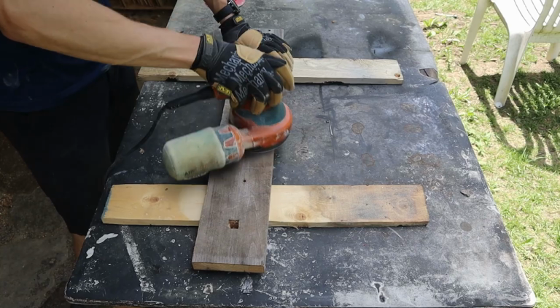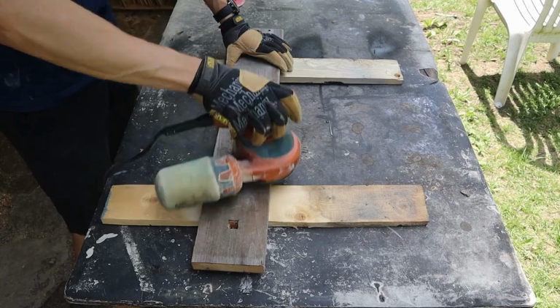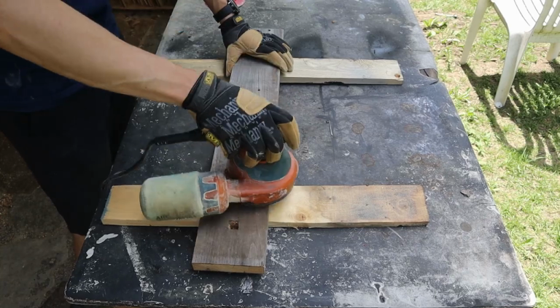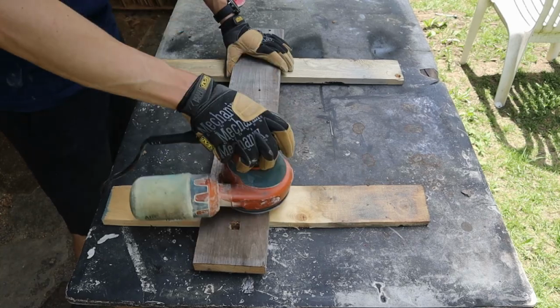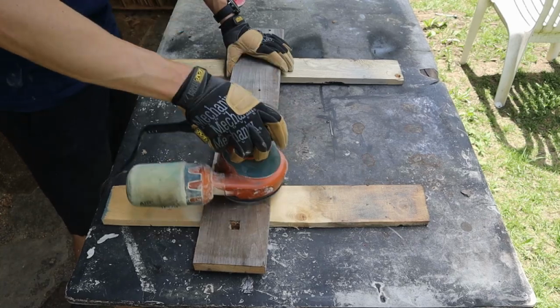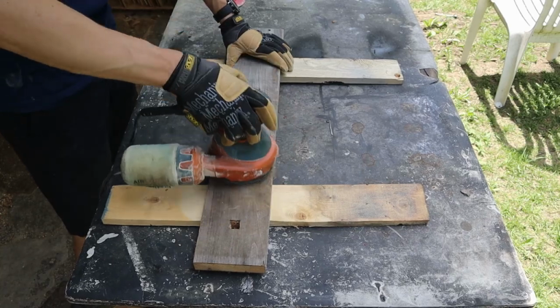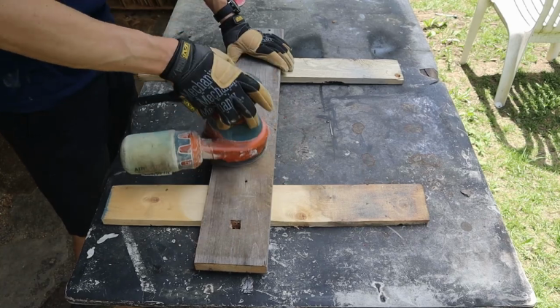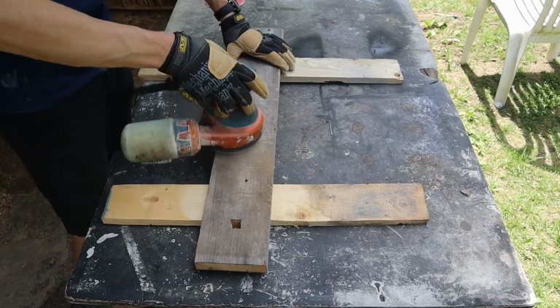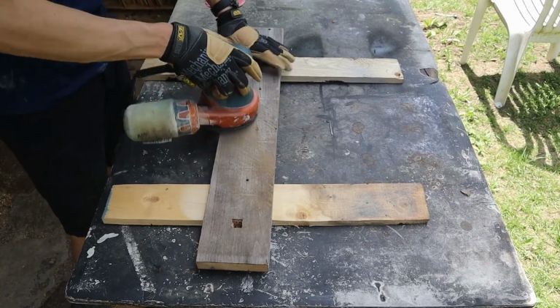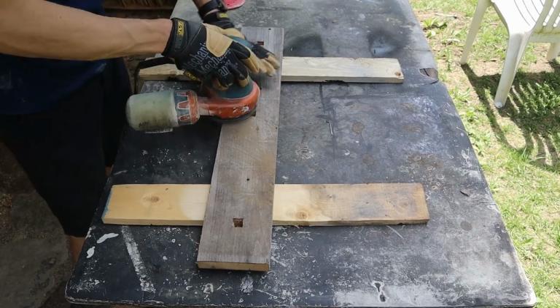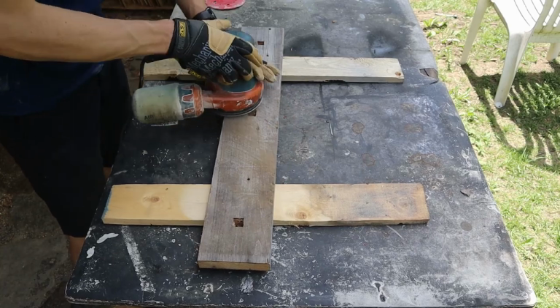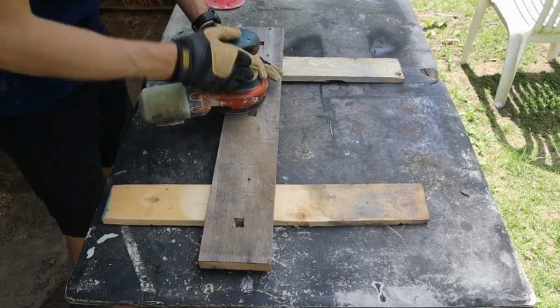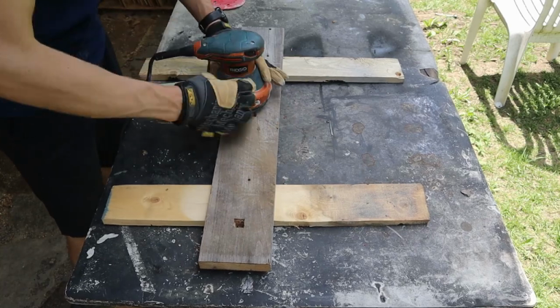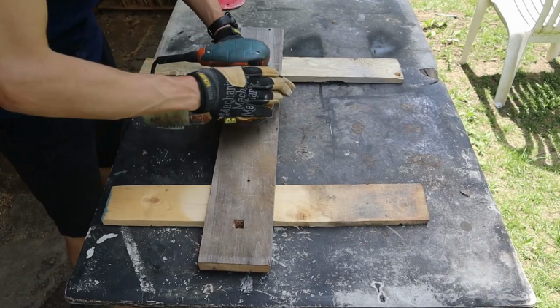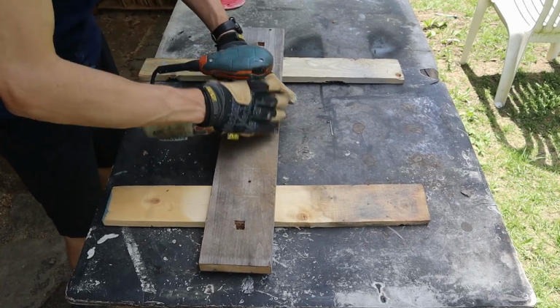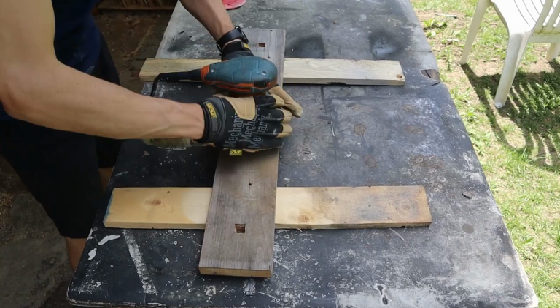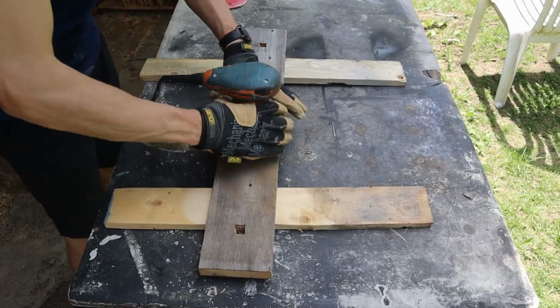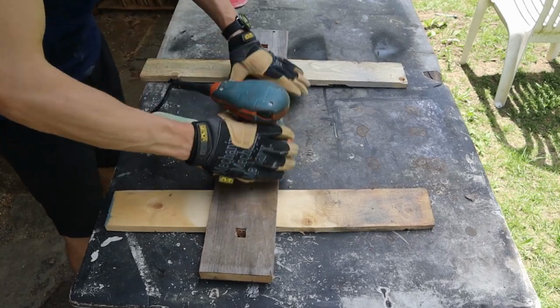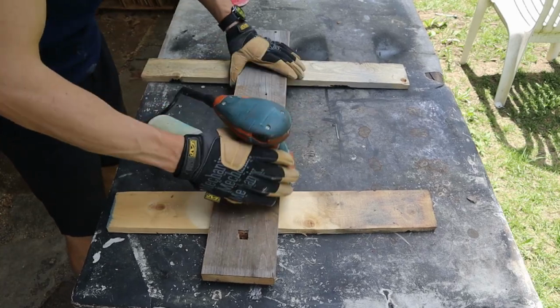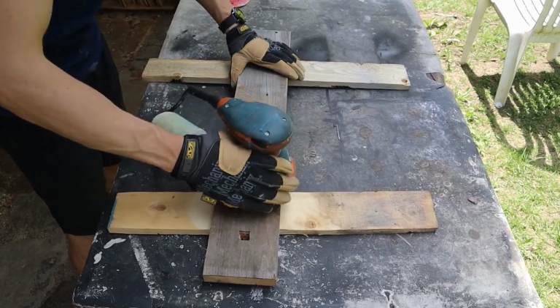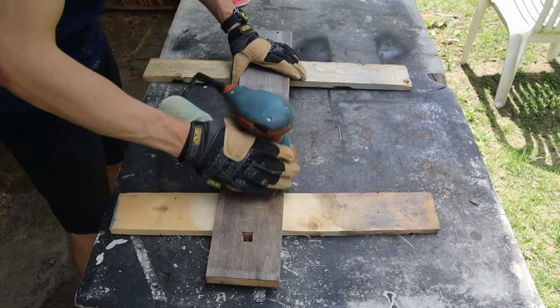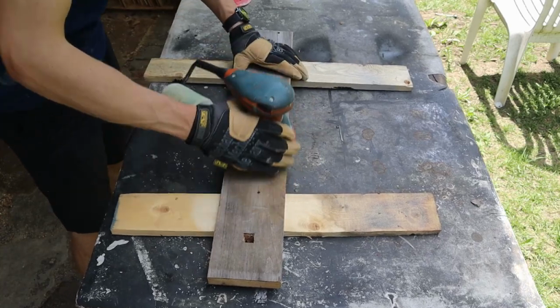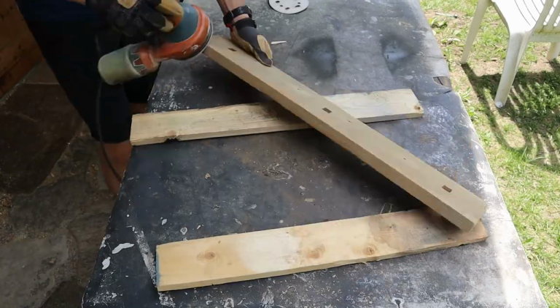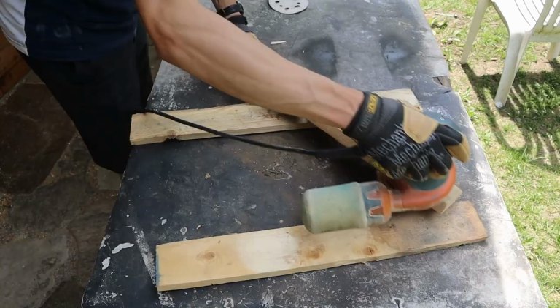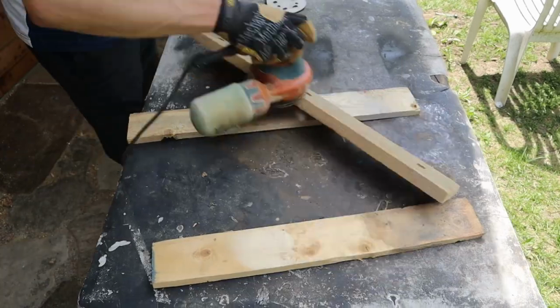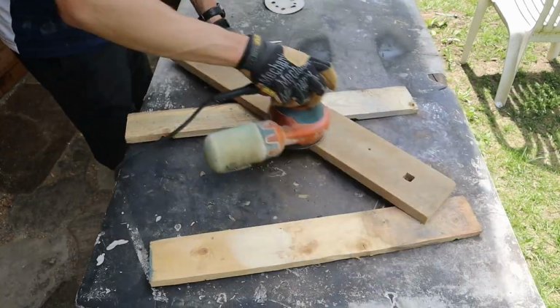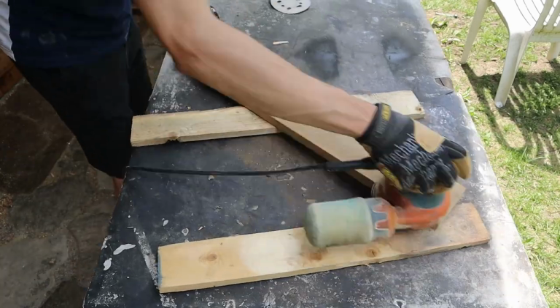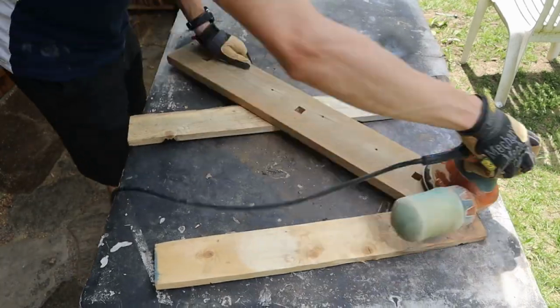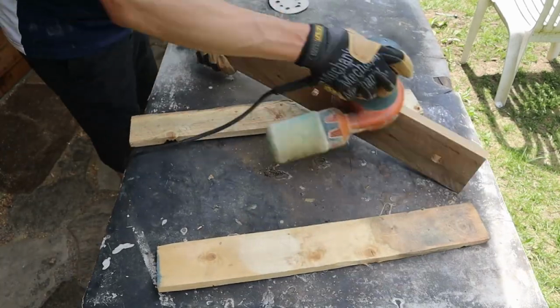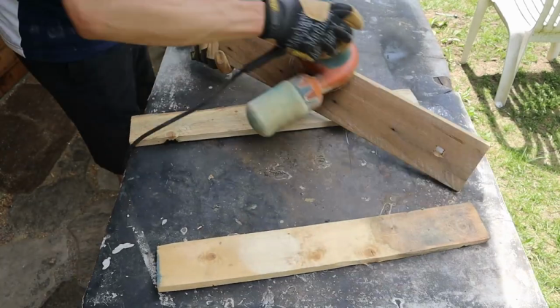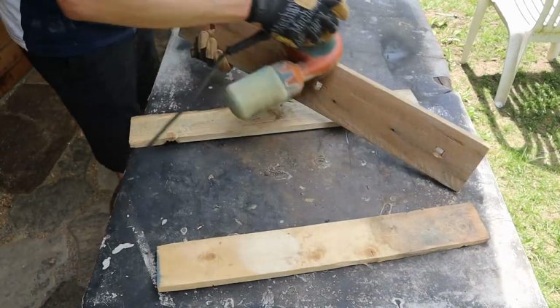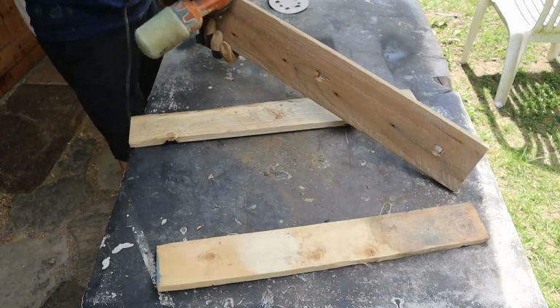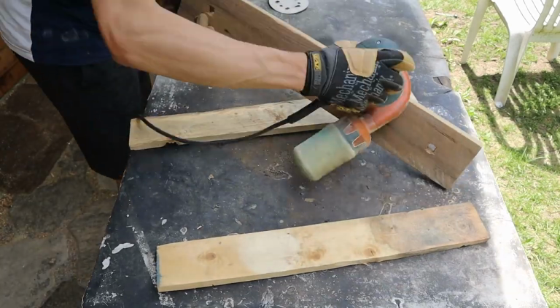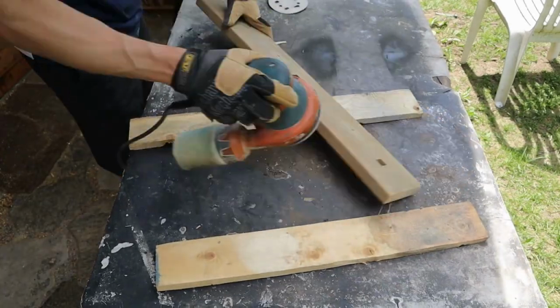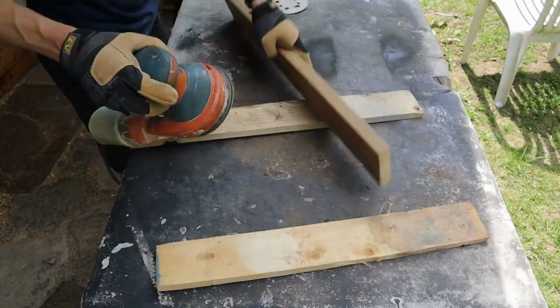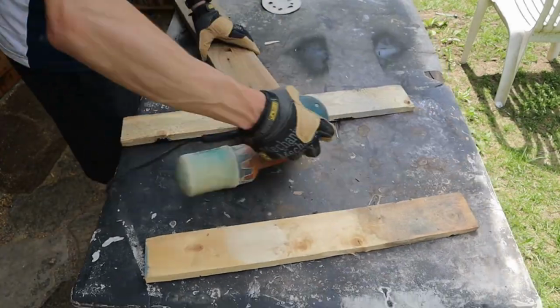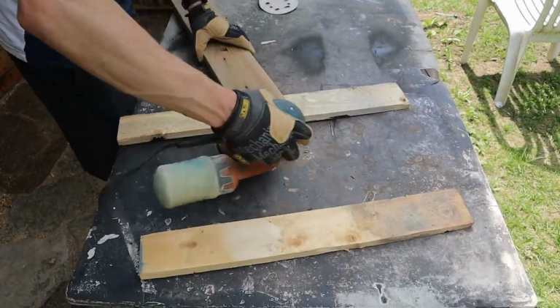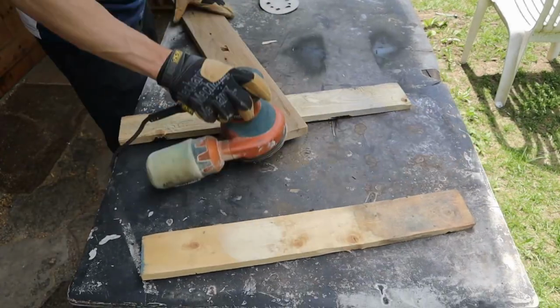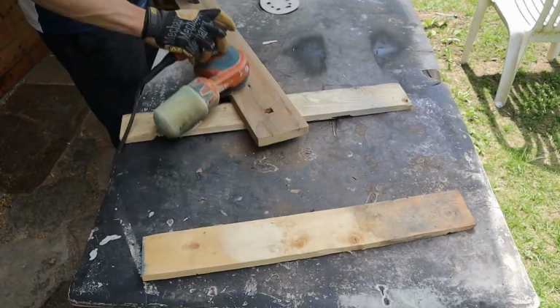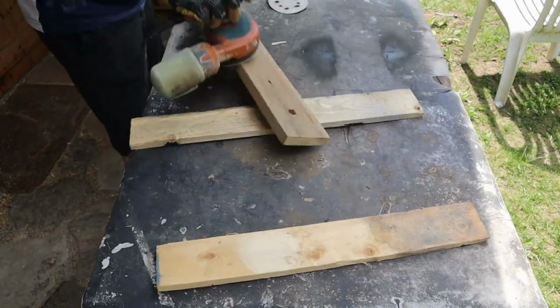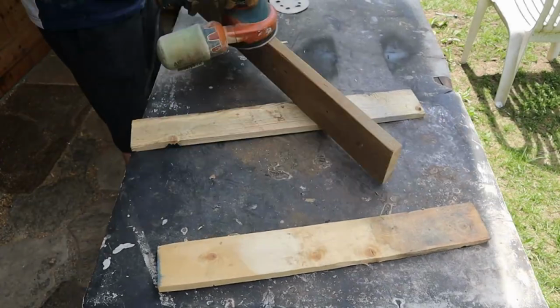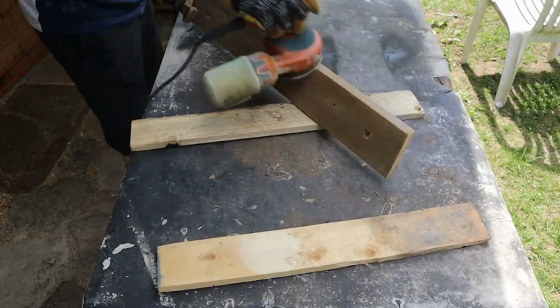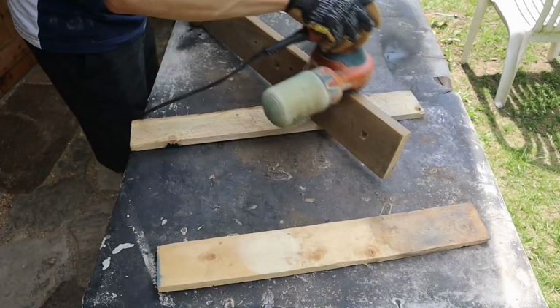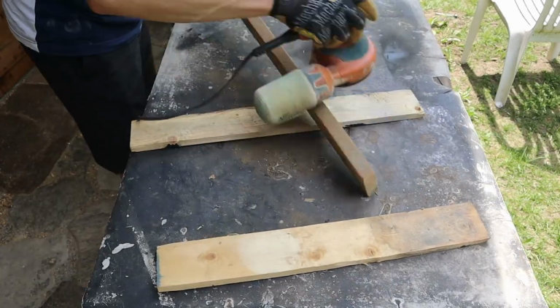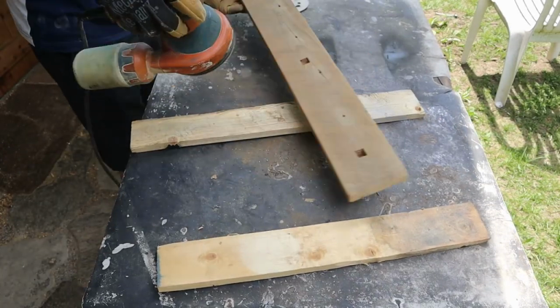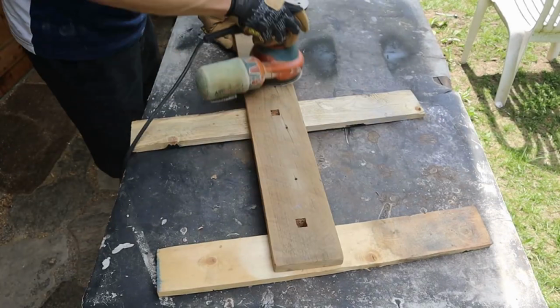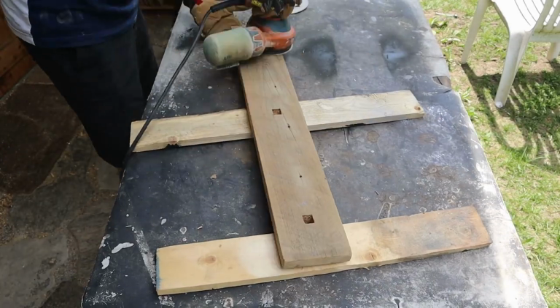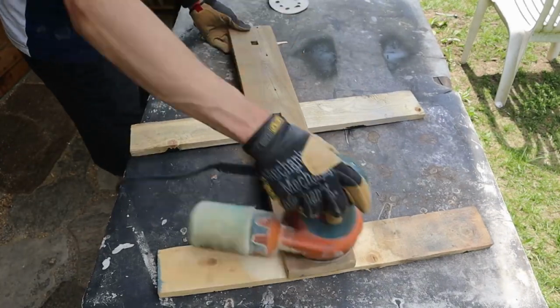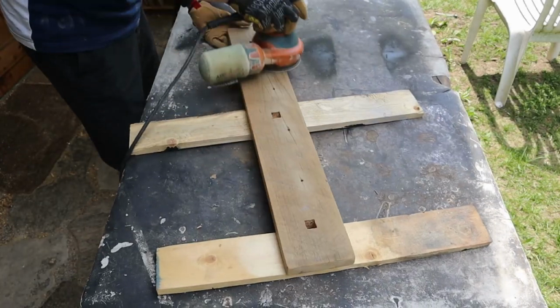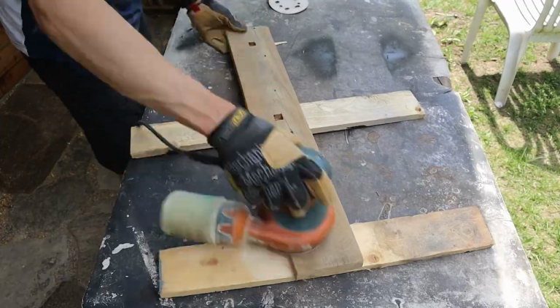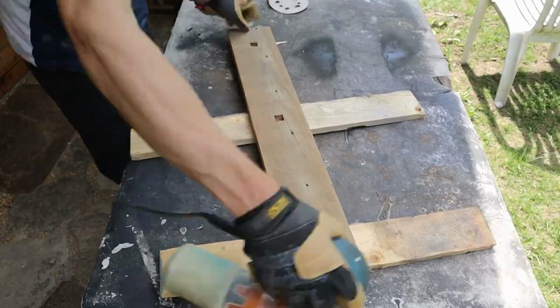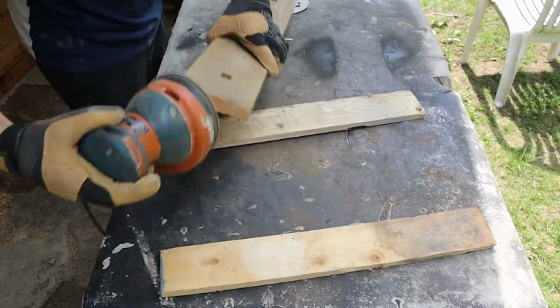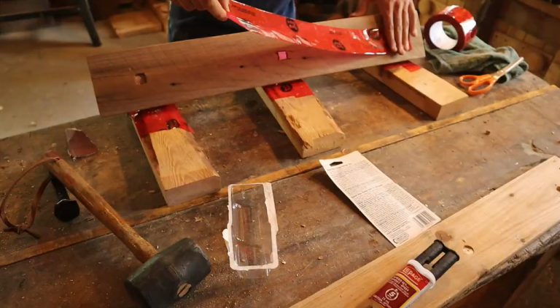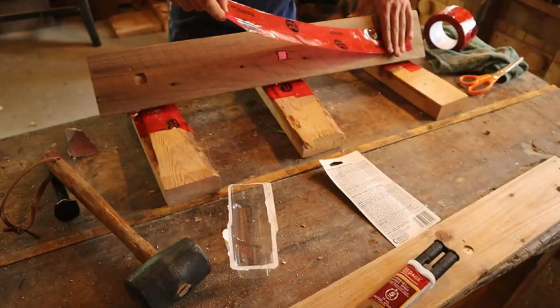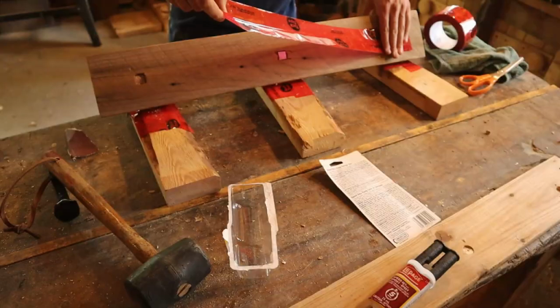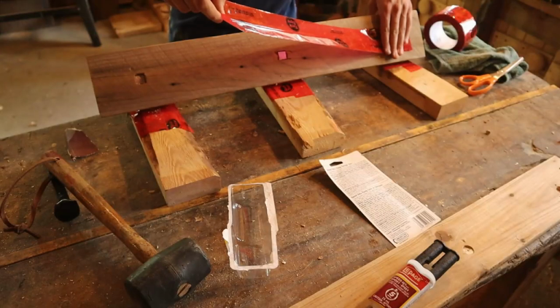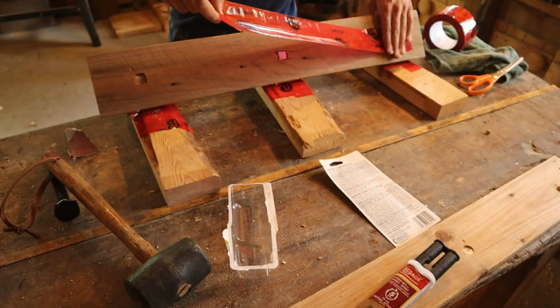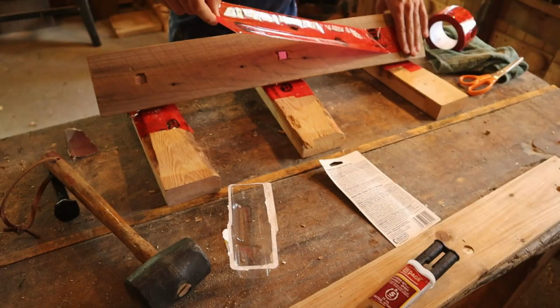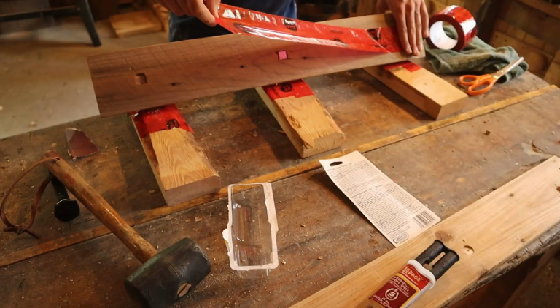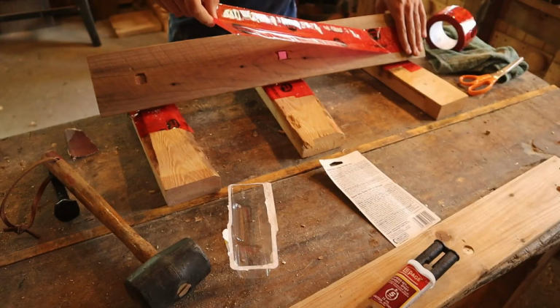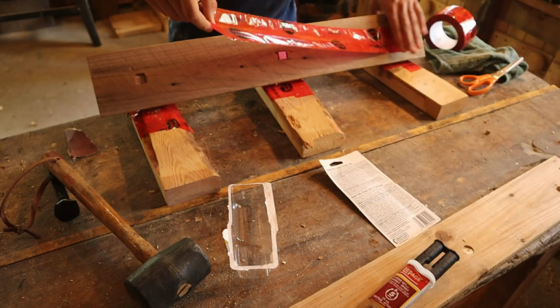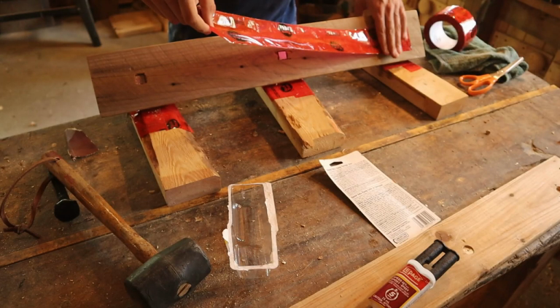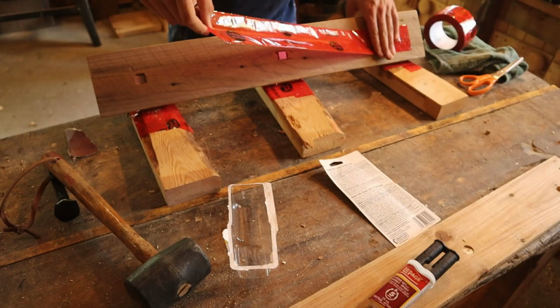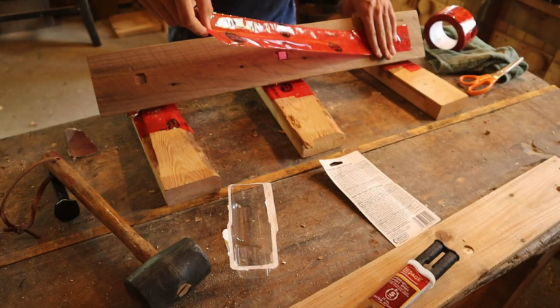The entire board was then sanded to 220 before adding tape to the back and securing the spikes with two-part quickset epoxy.